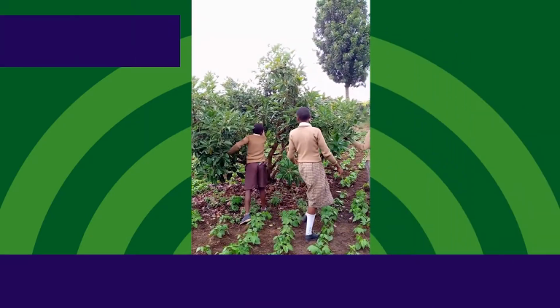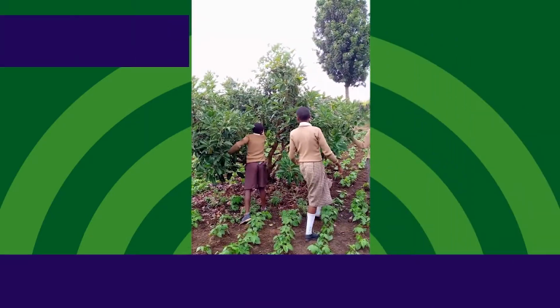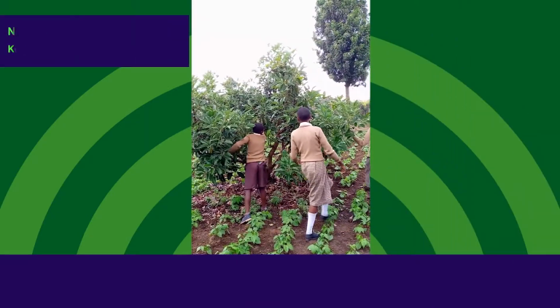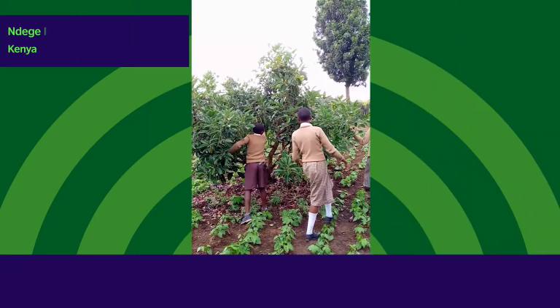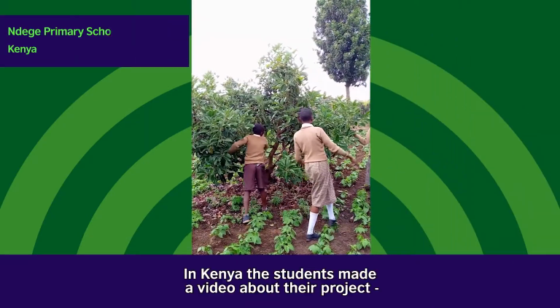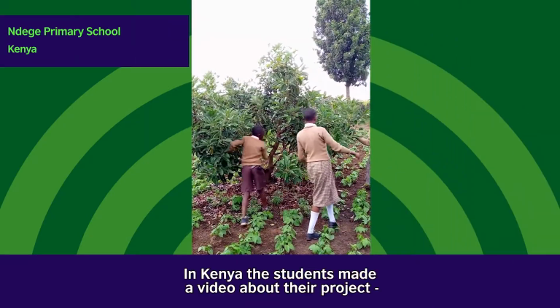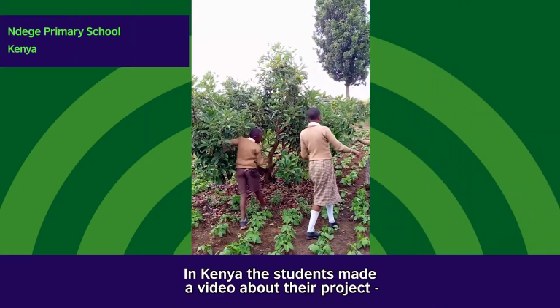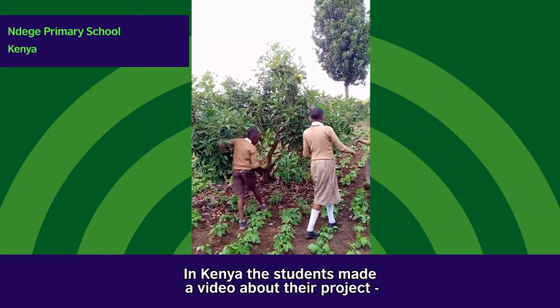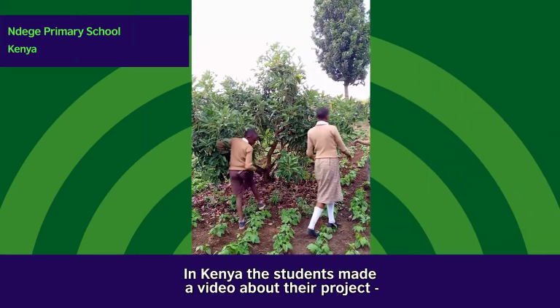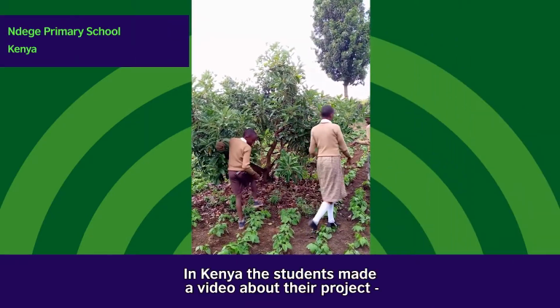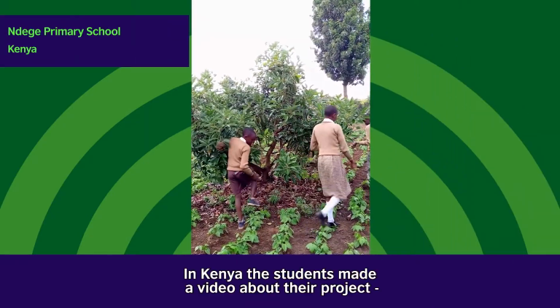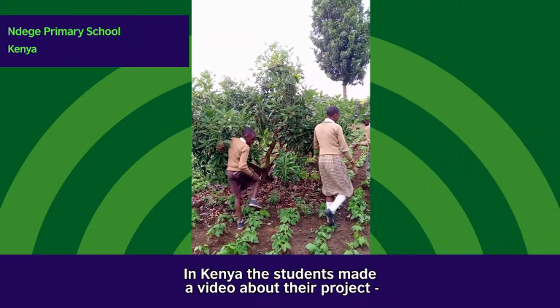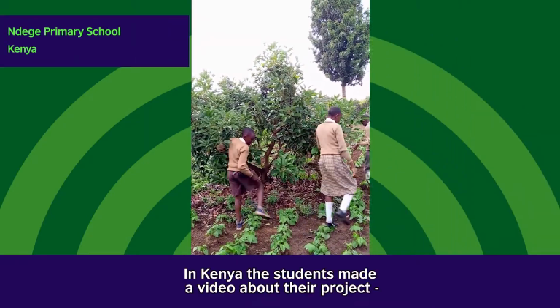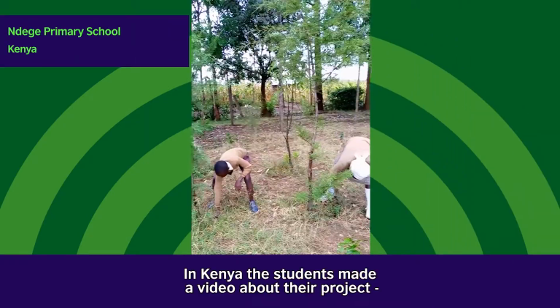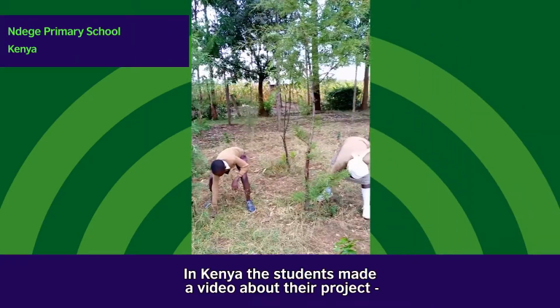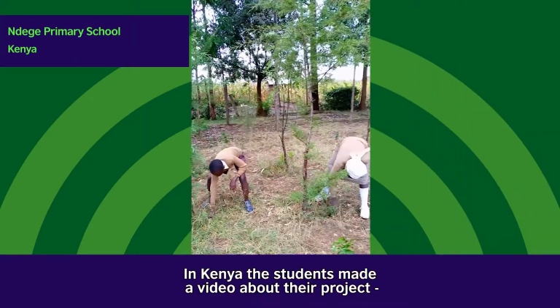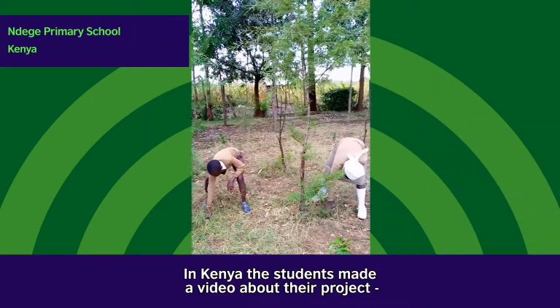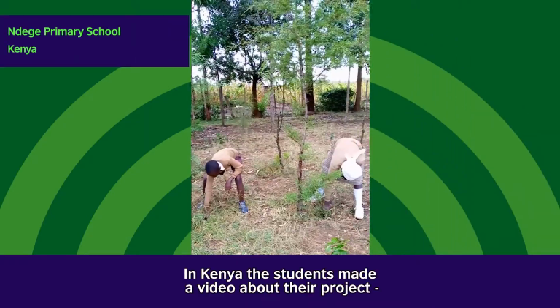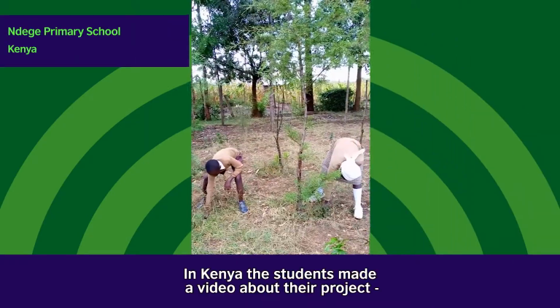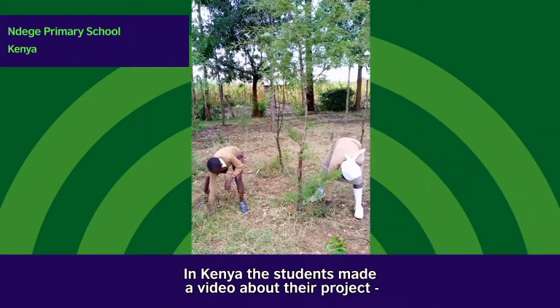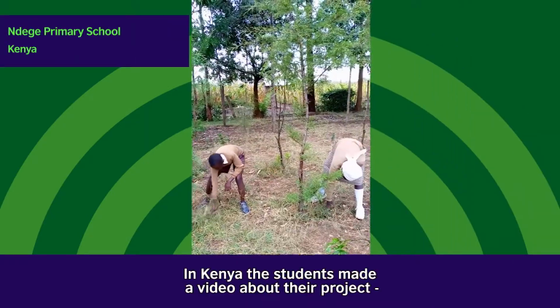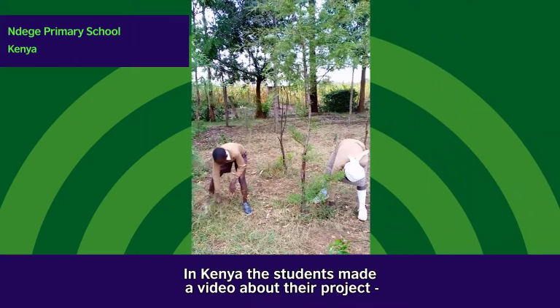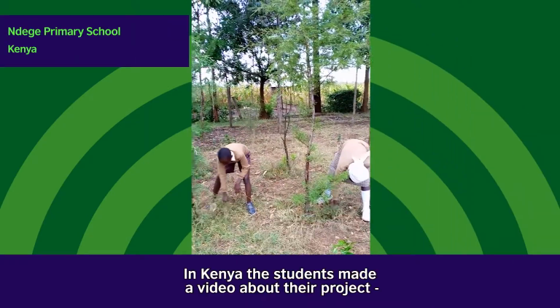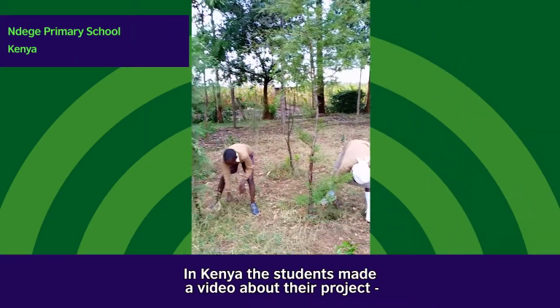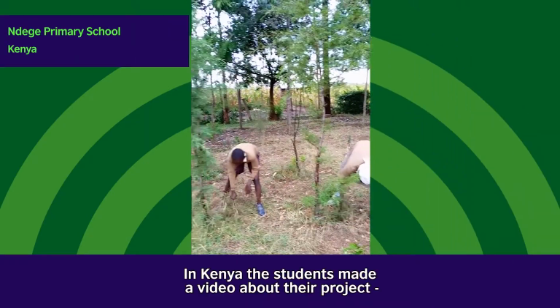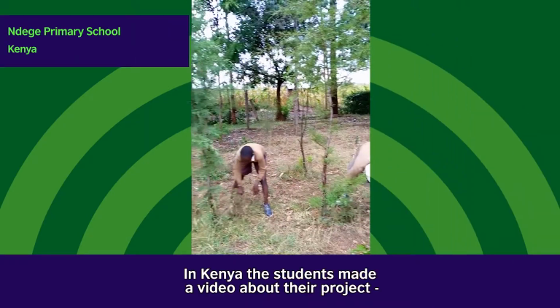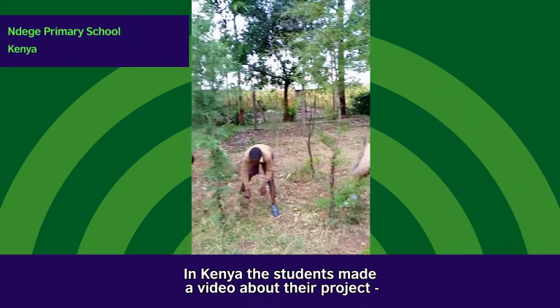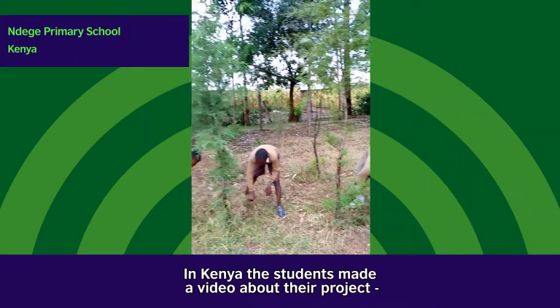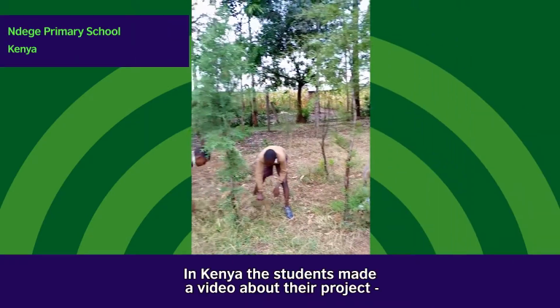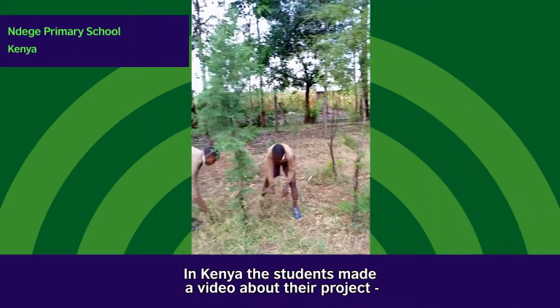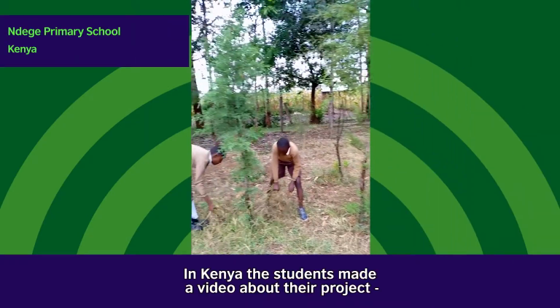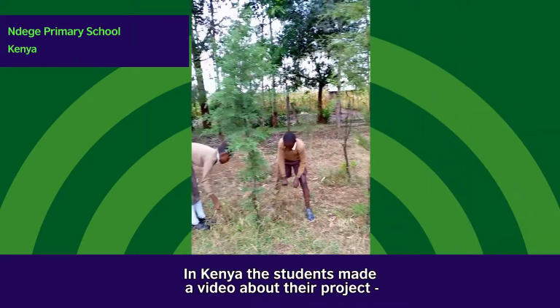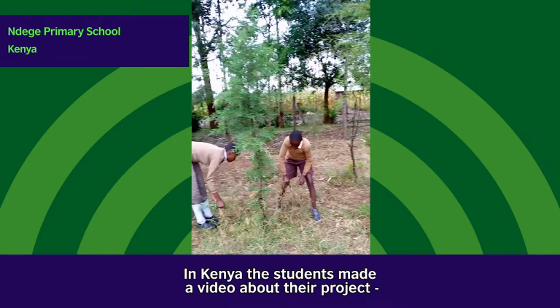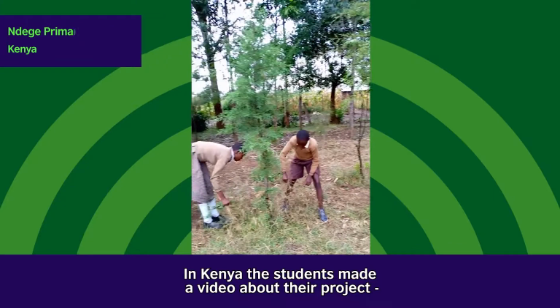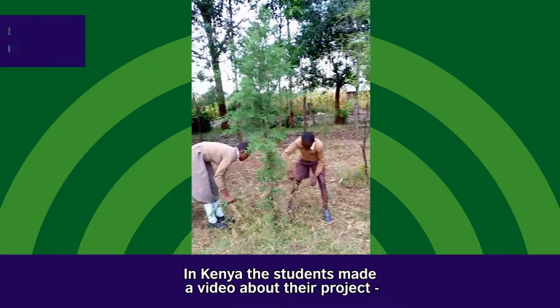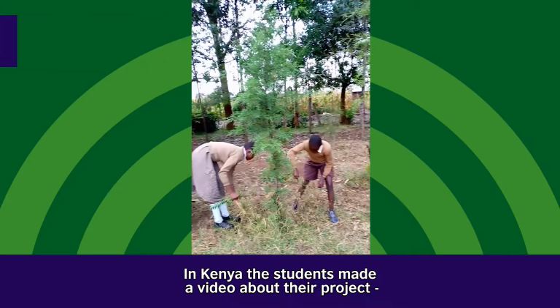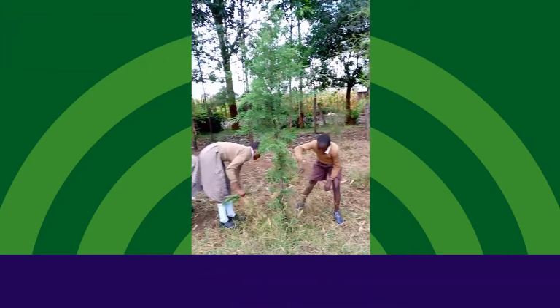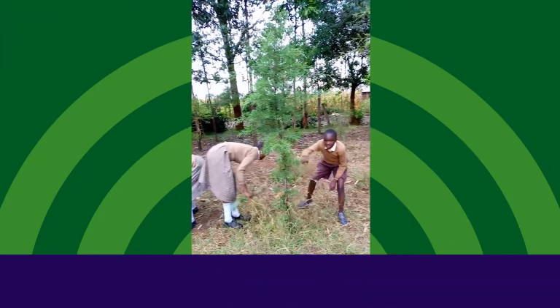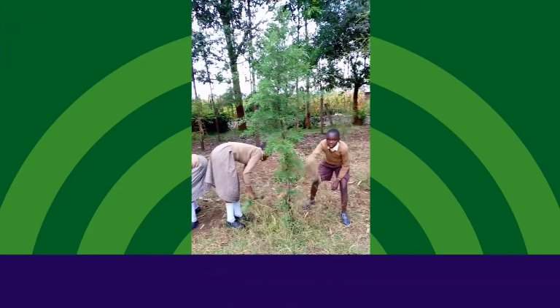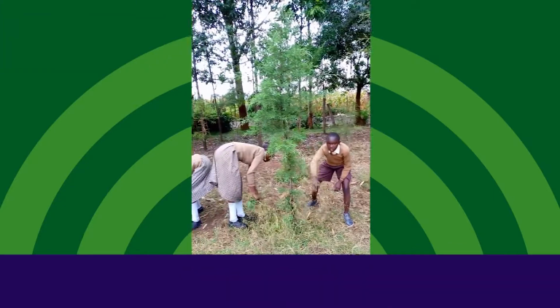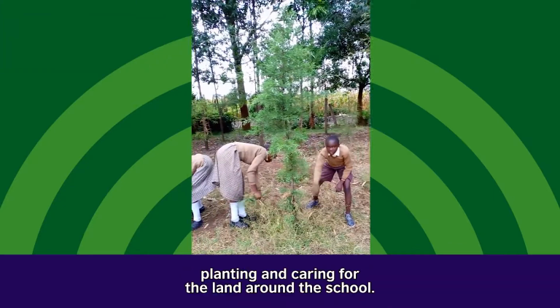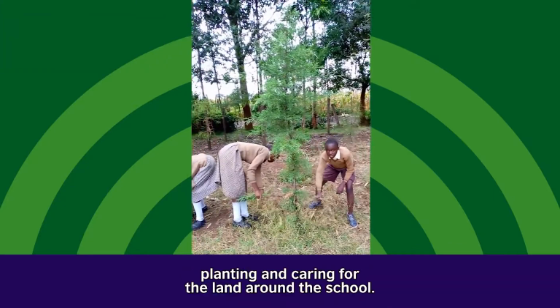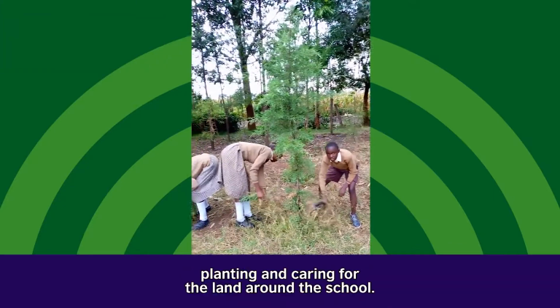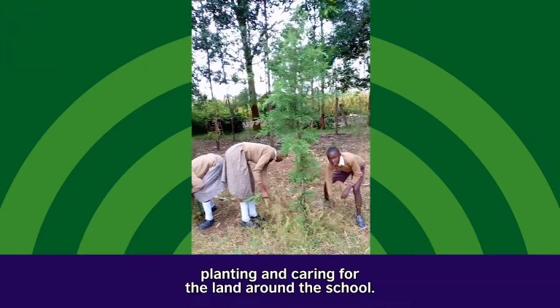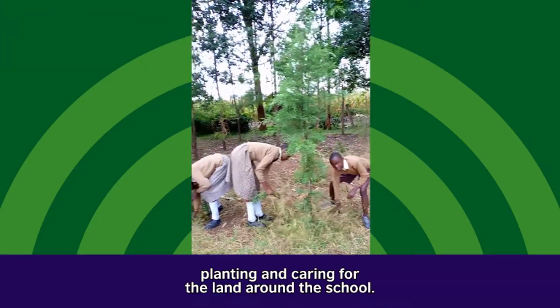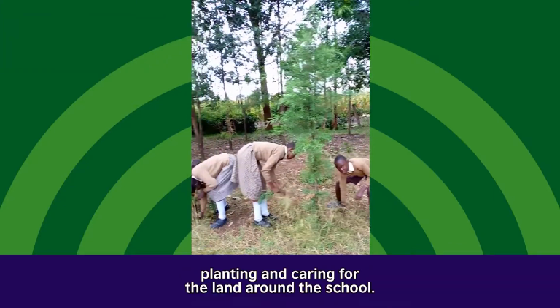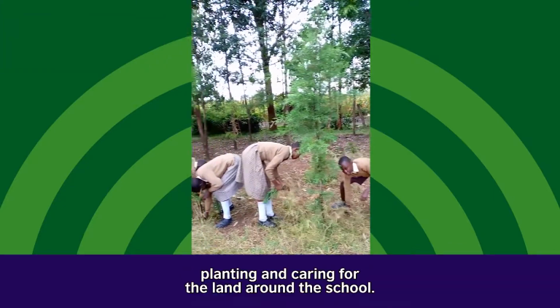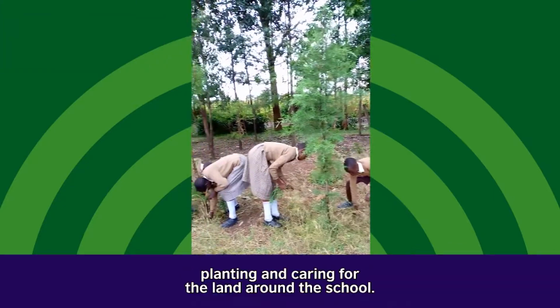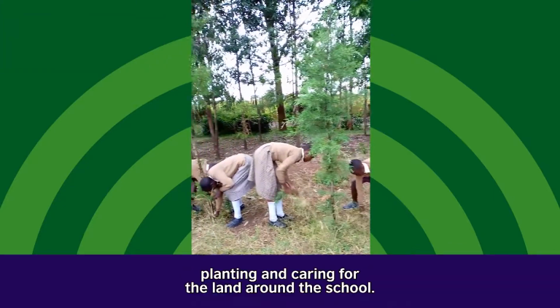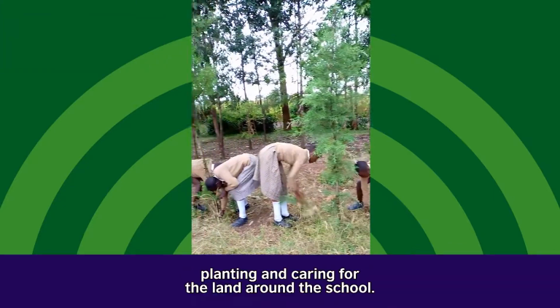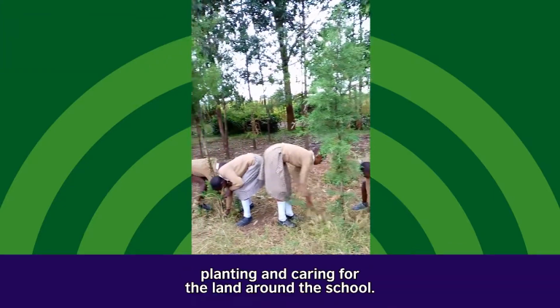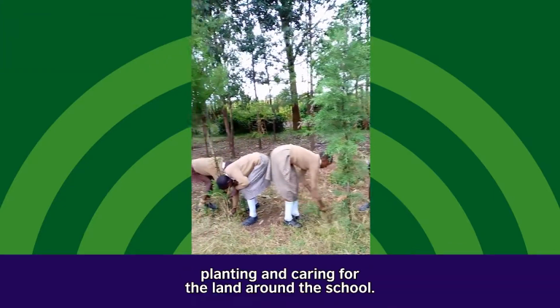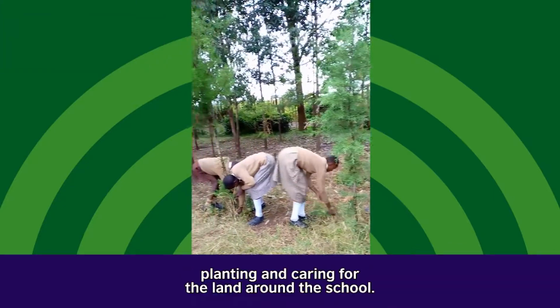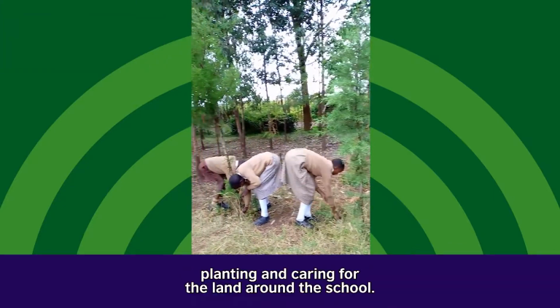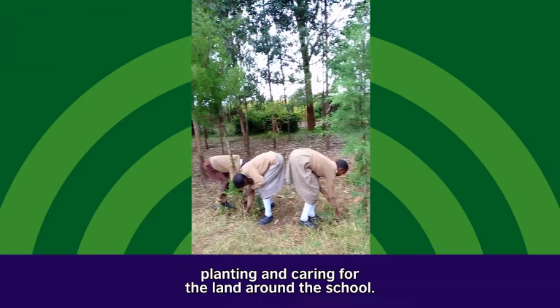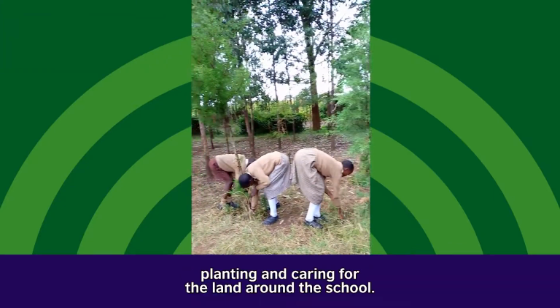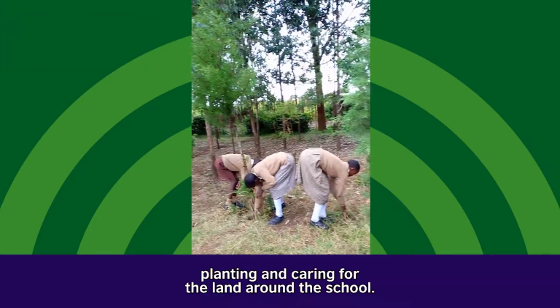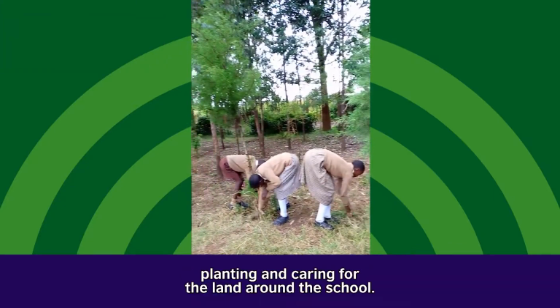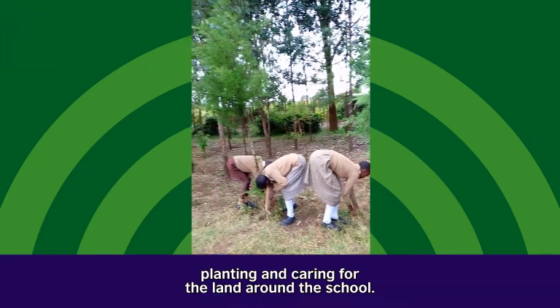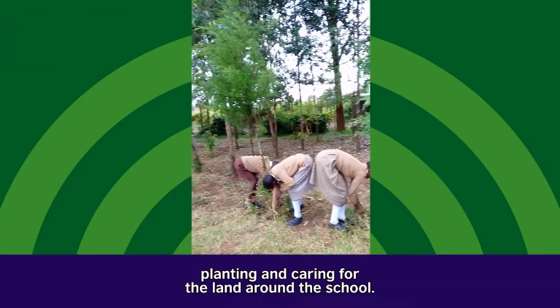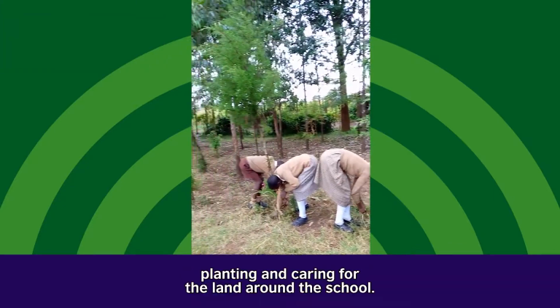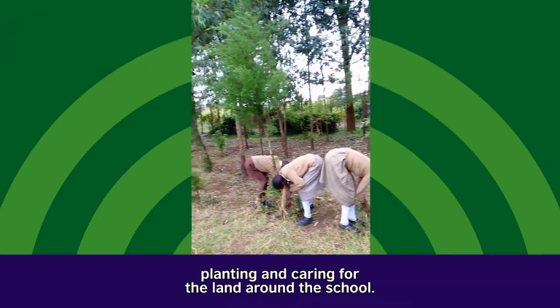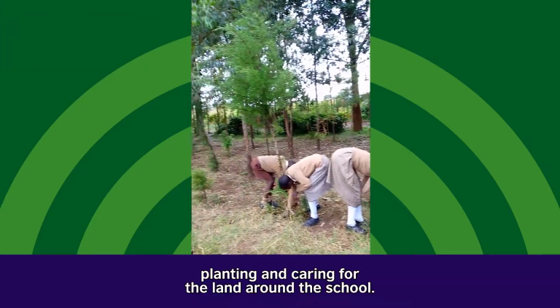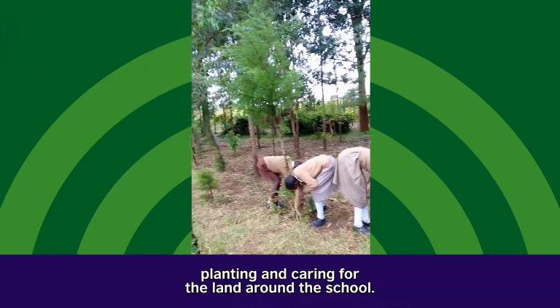In Kenya, the students made a video about their project — planting and caring for the land around the school.